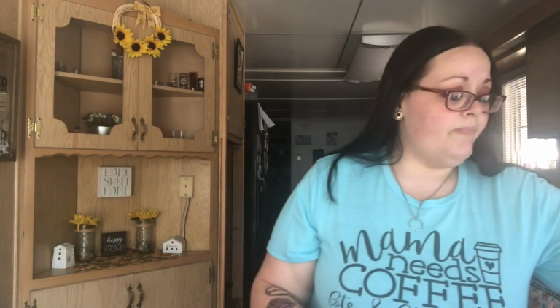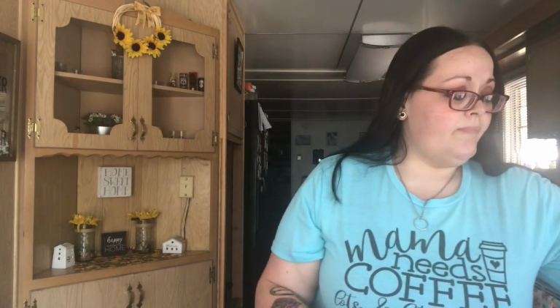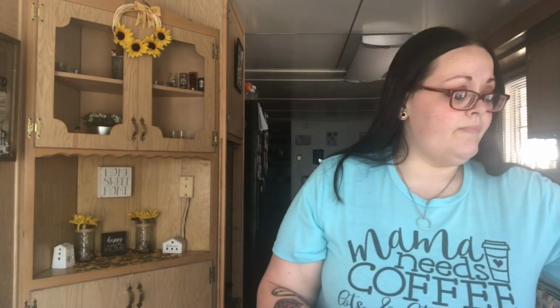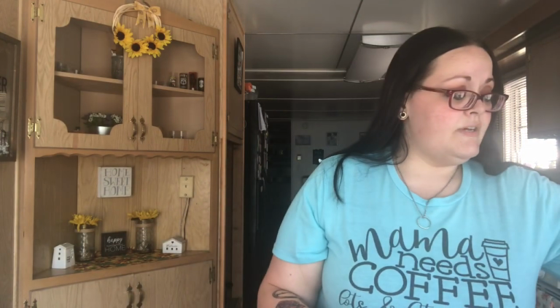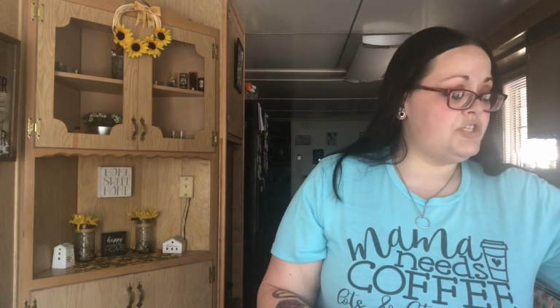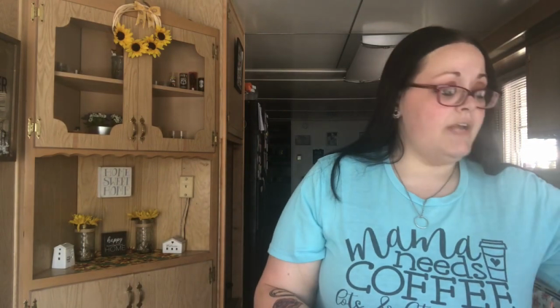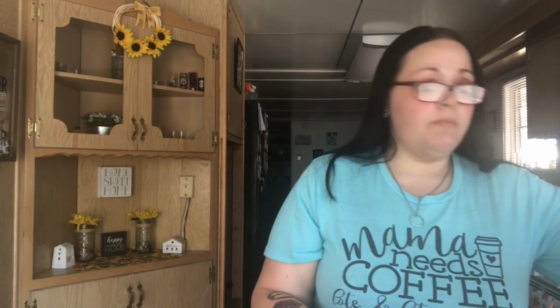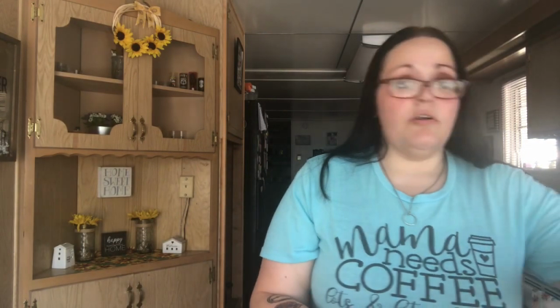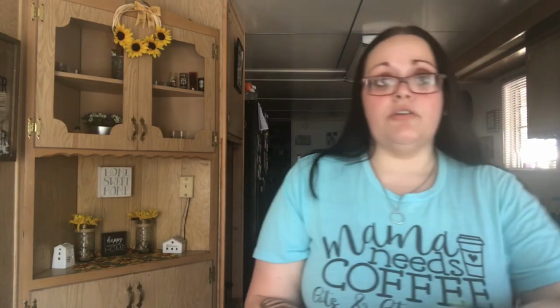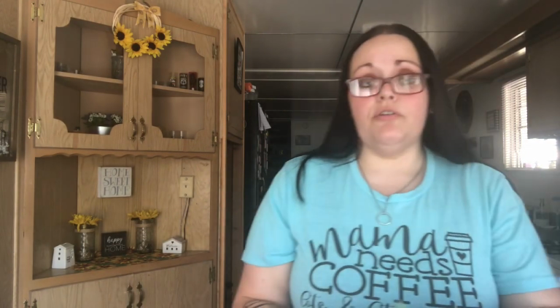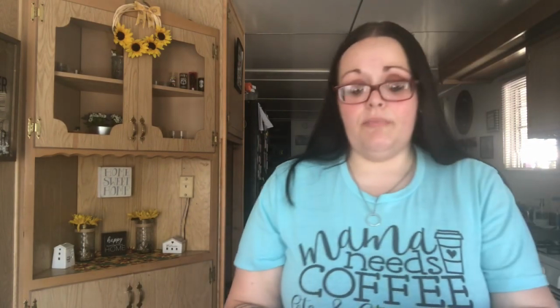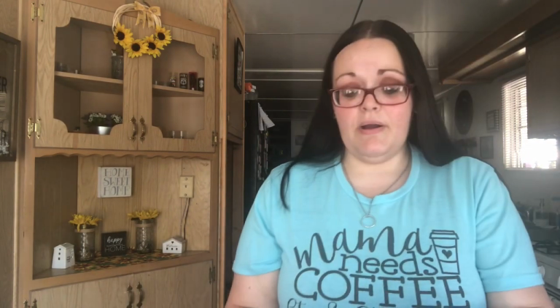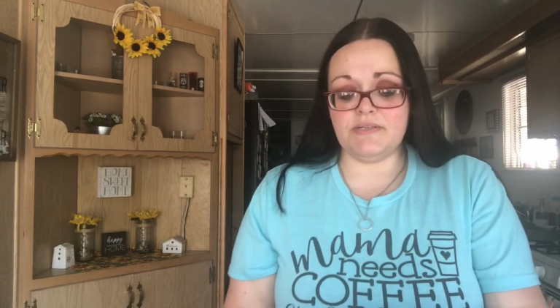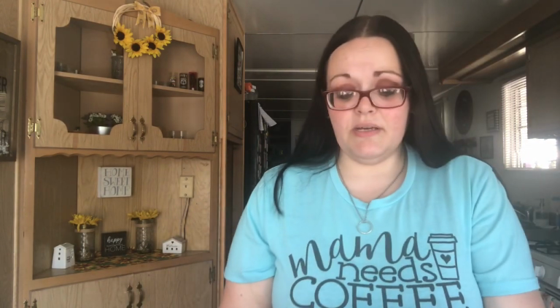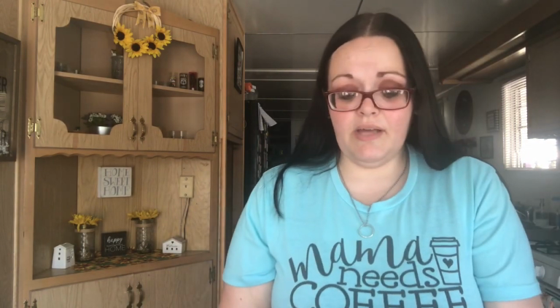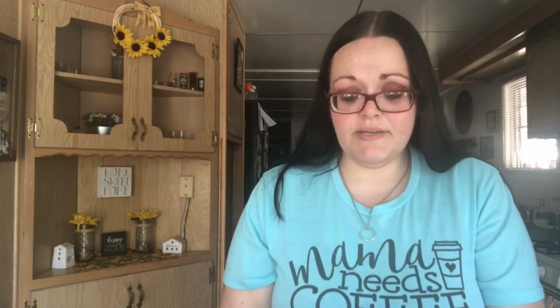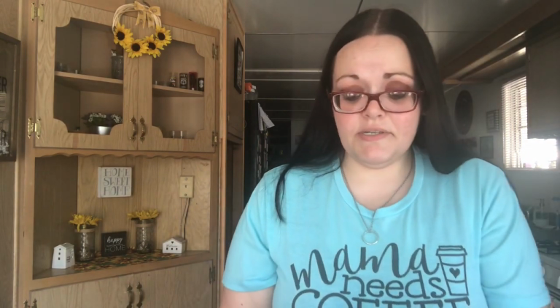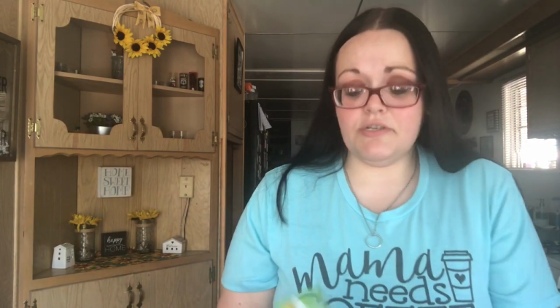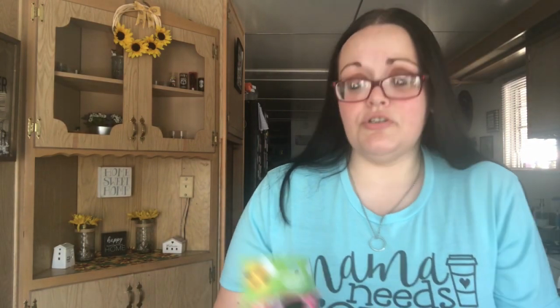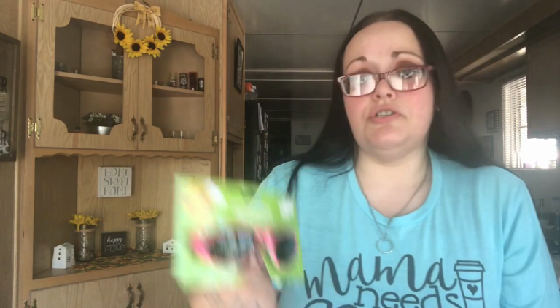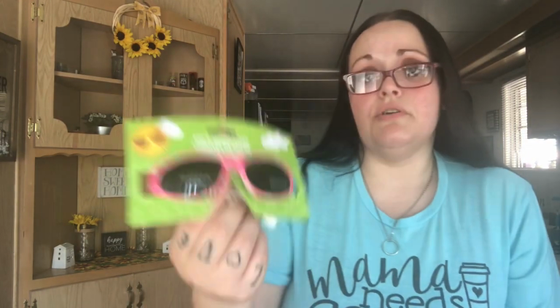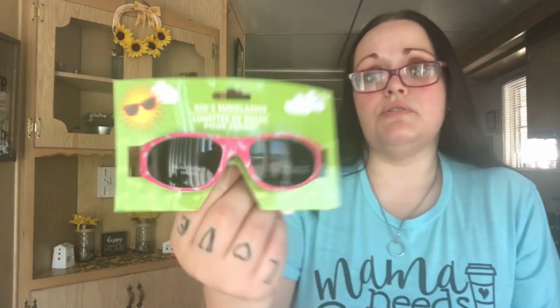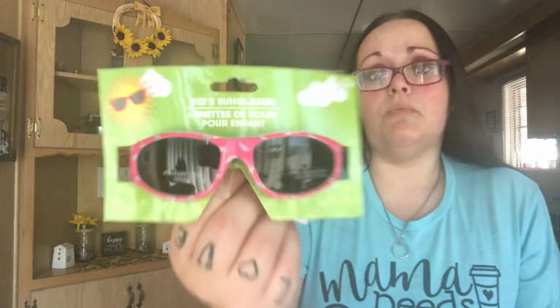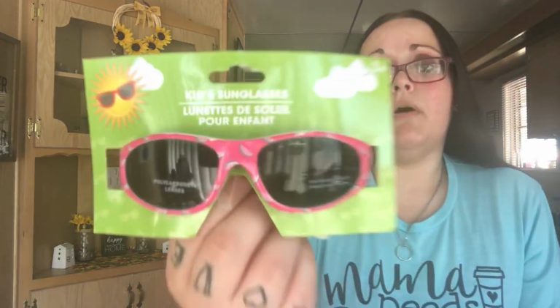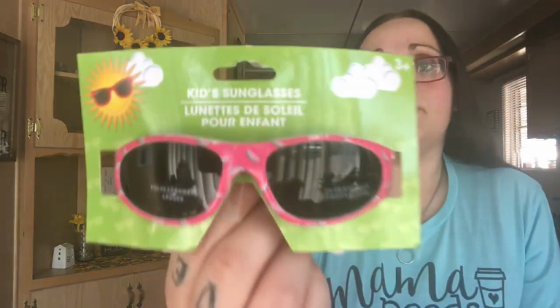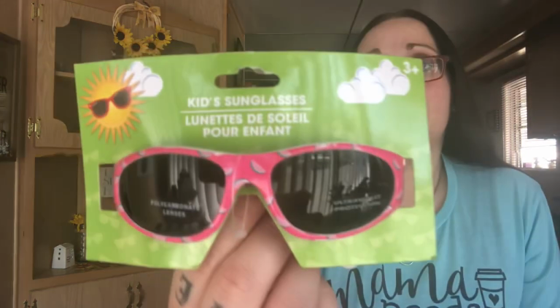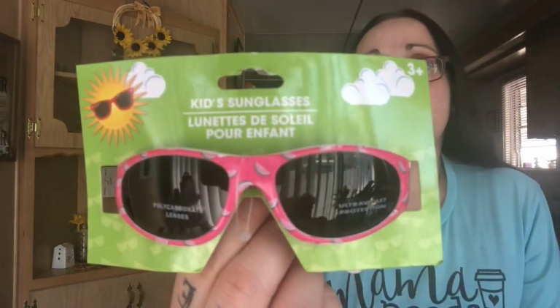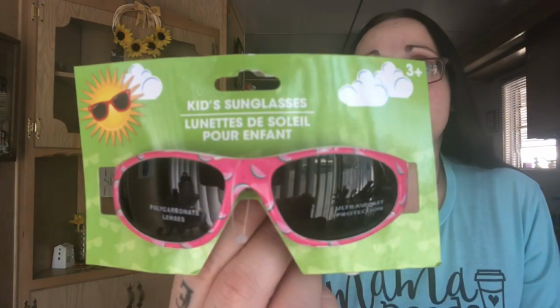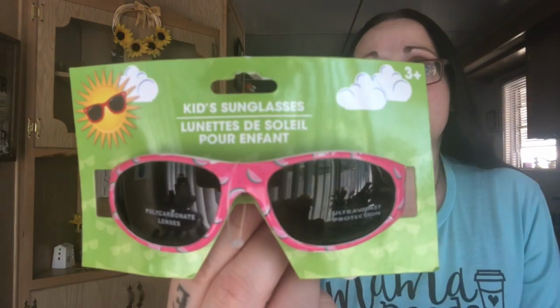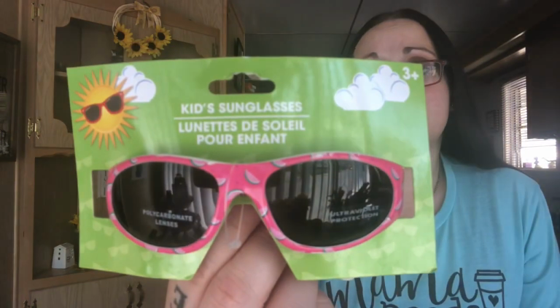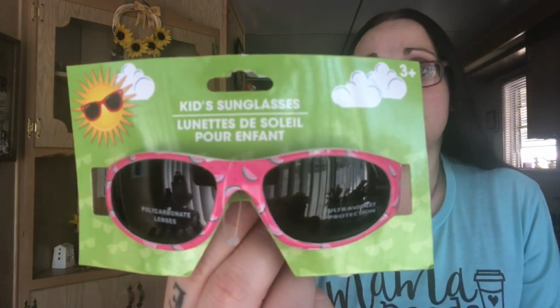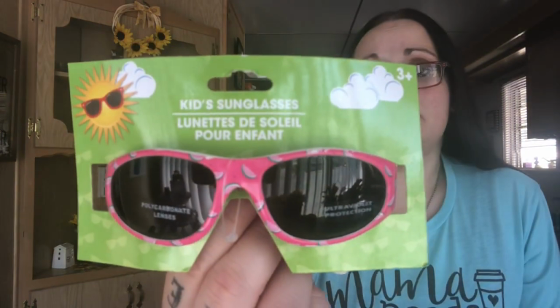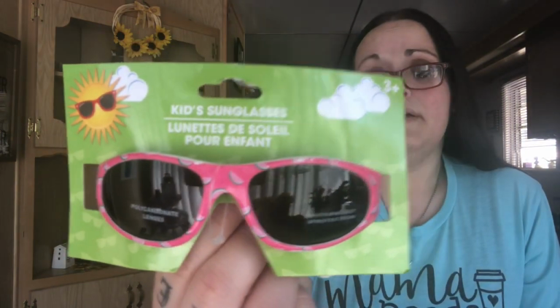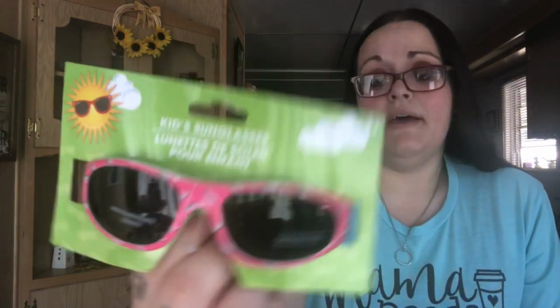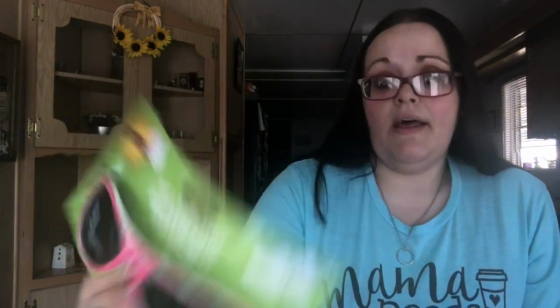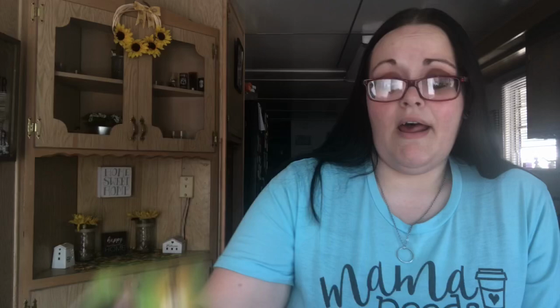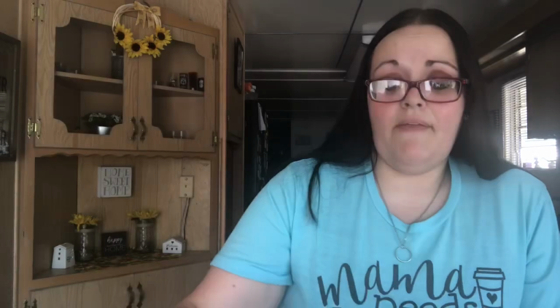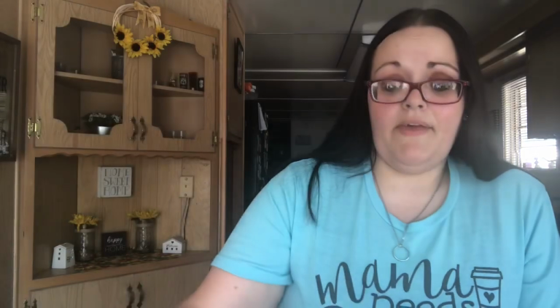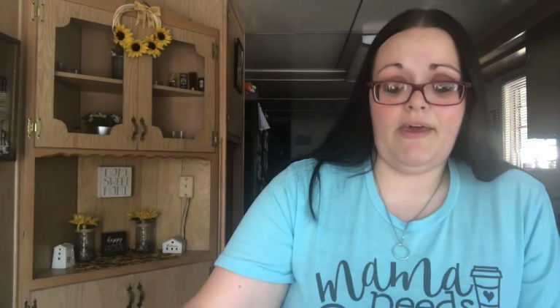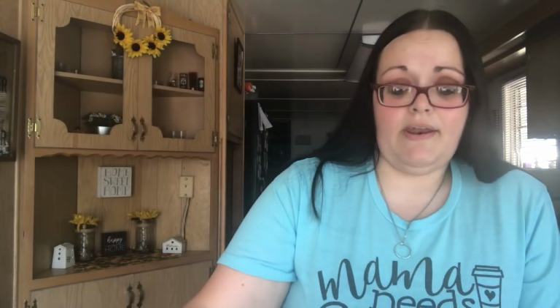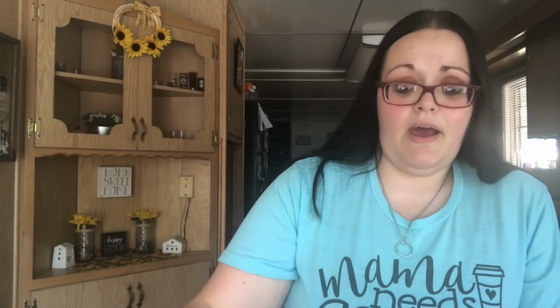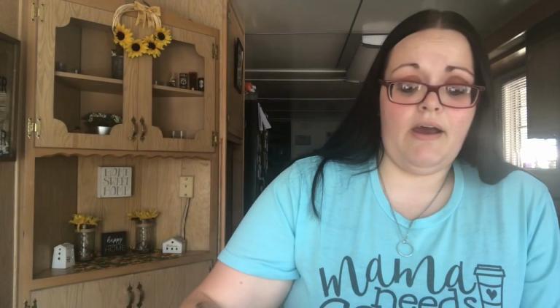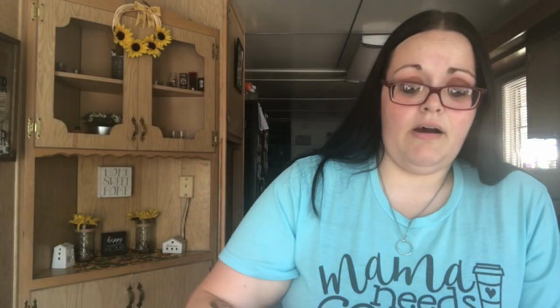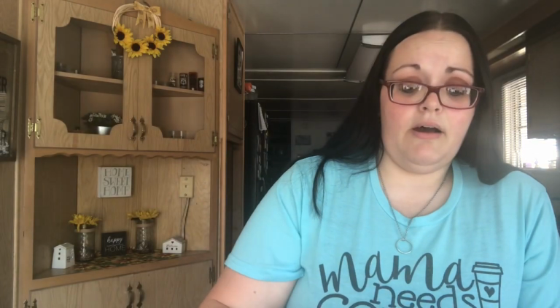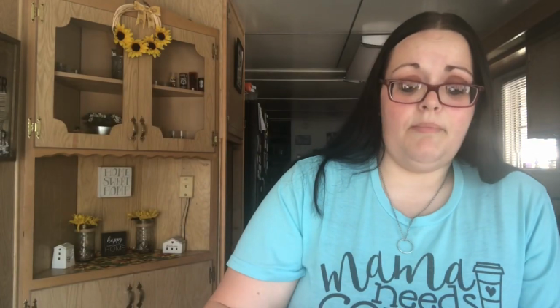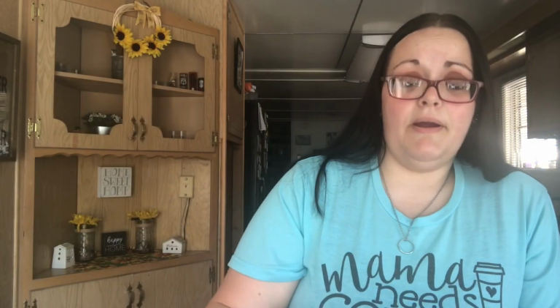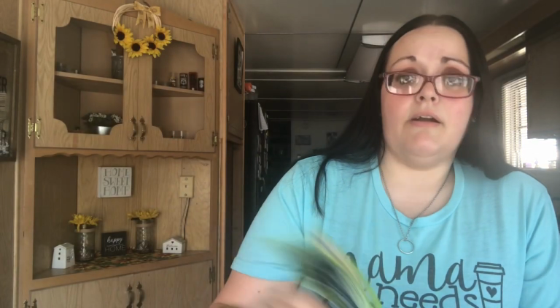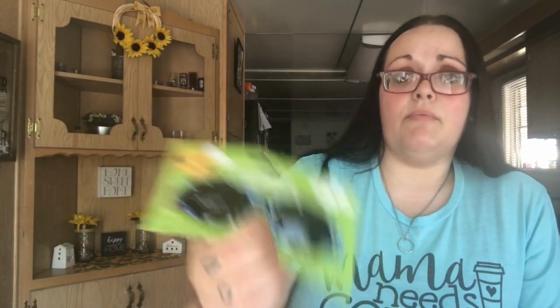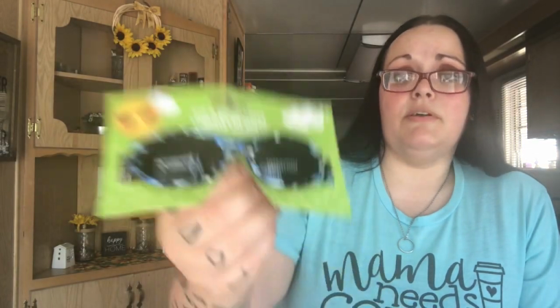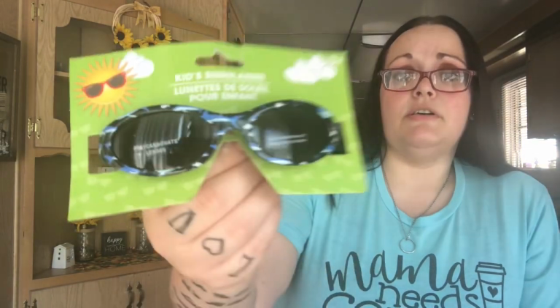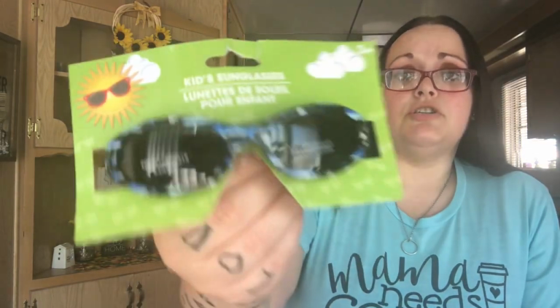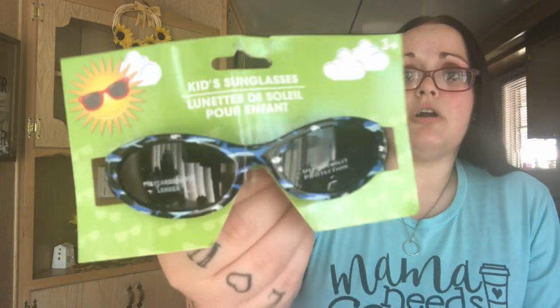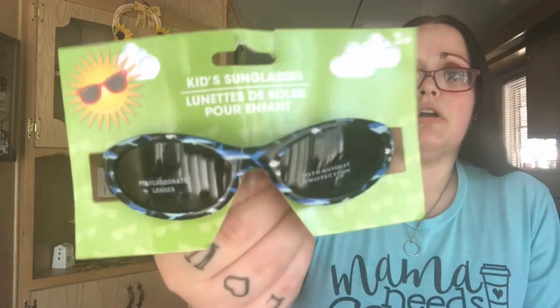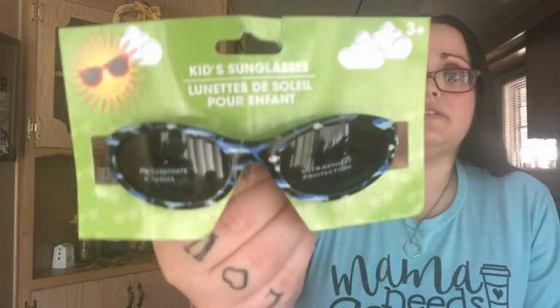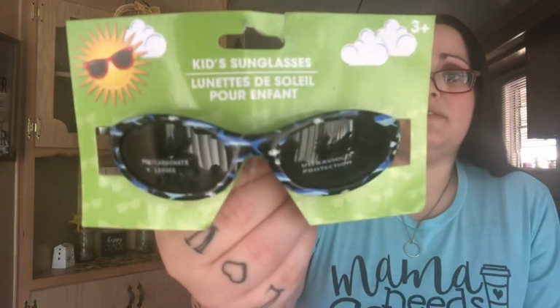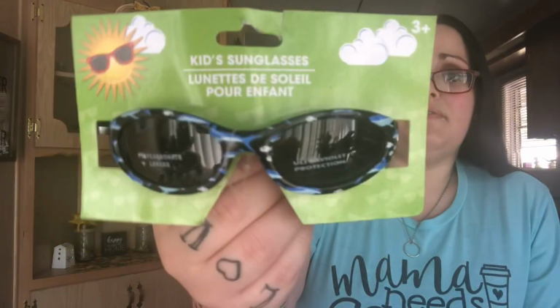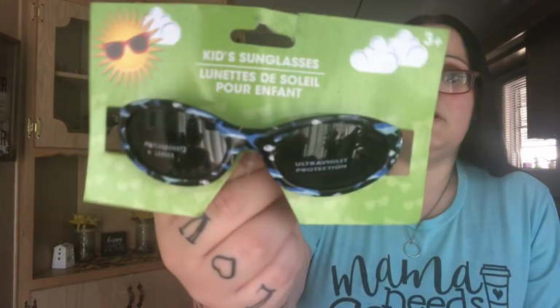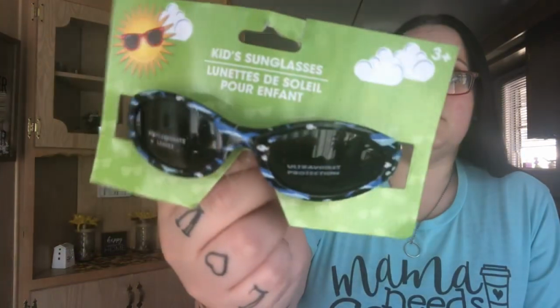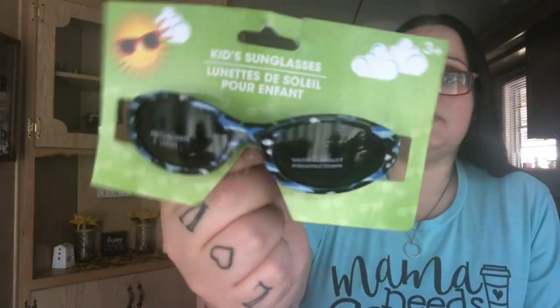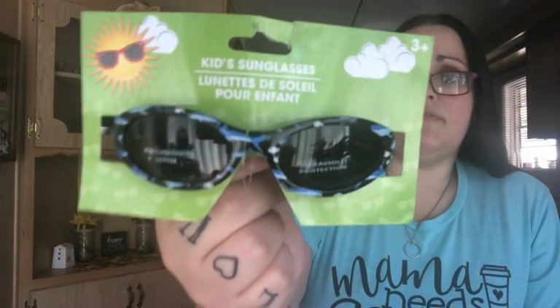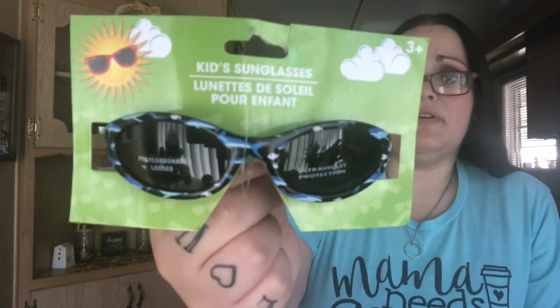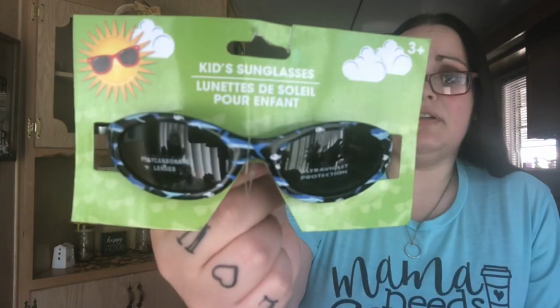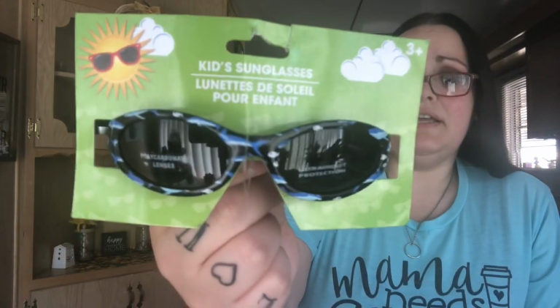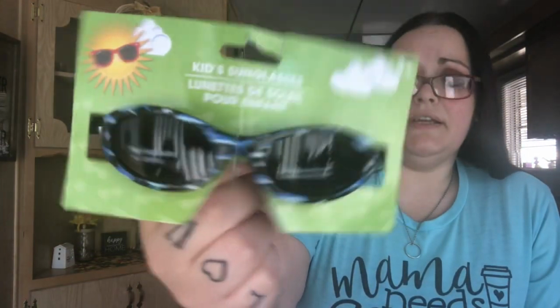Shannon wanted a new pair of sunglasses, so she chose the watermelons. Then I got a pair with the sharks and the fish for Leland.